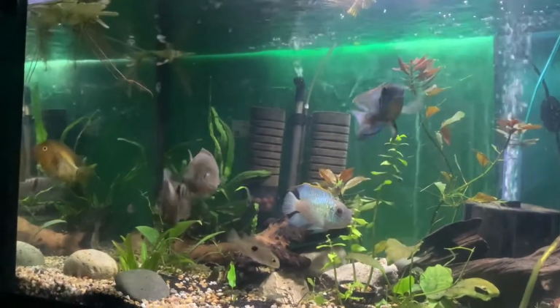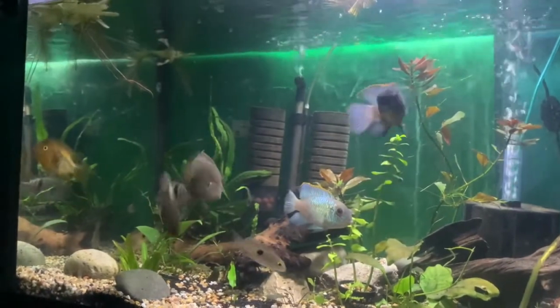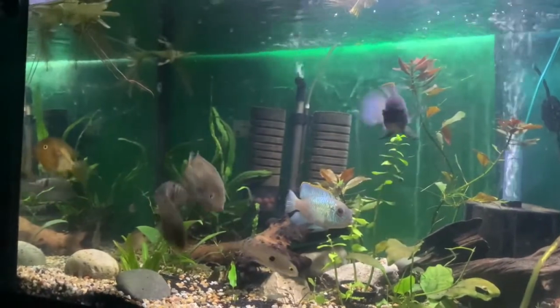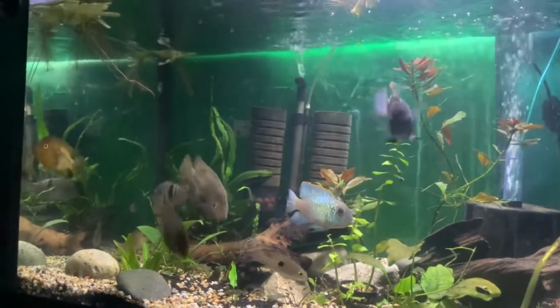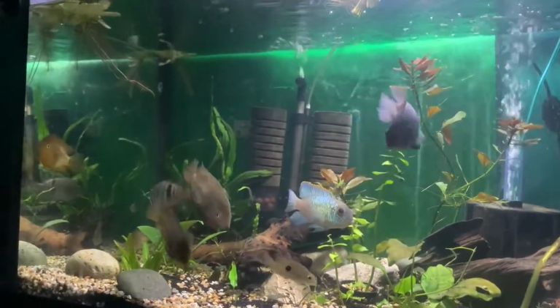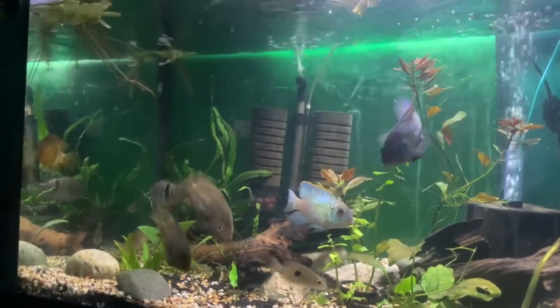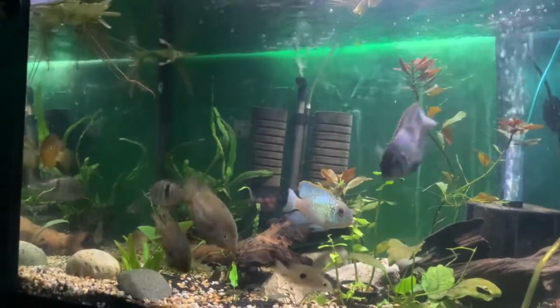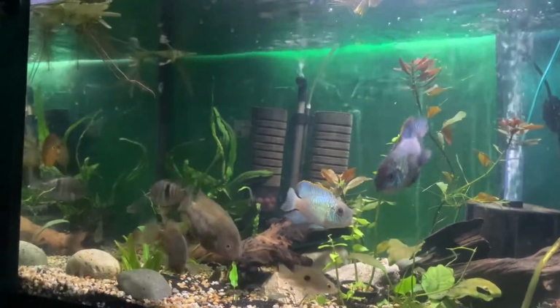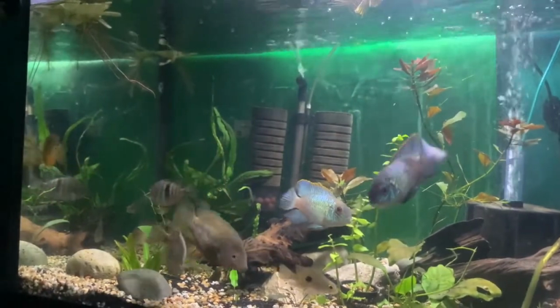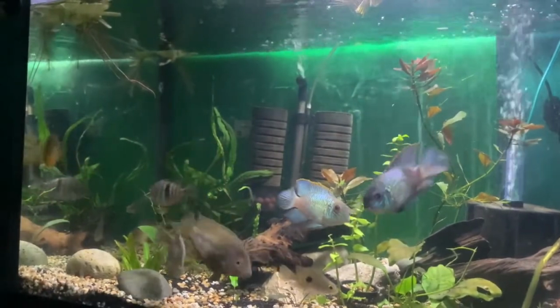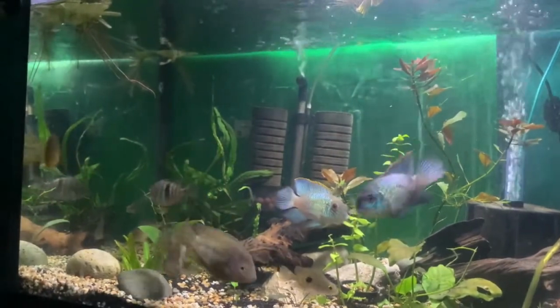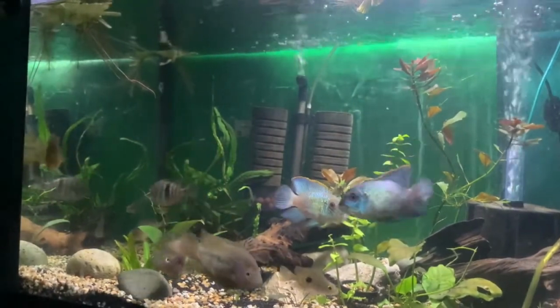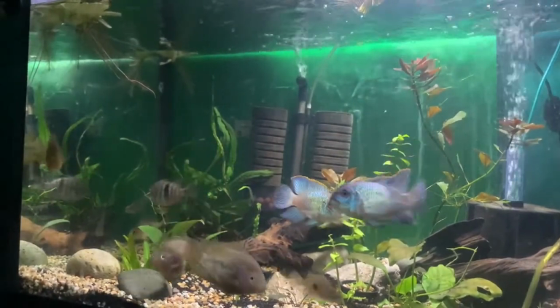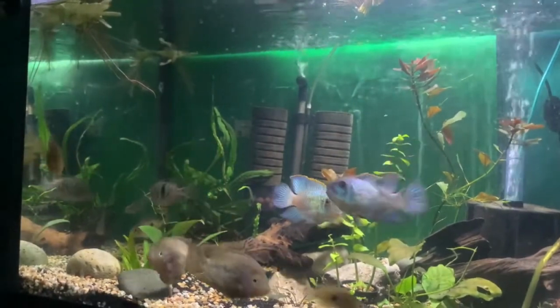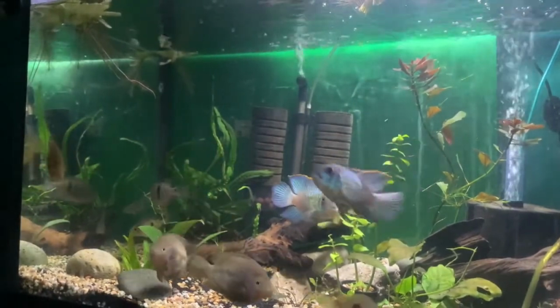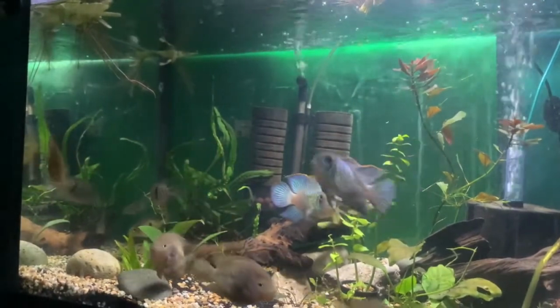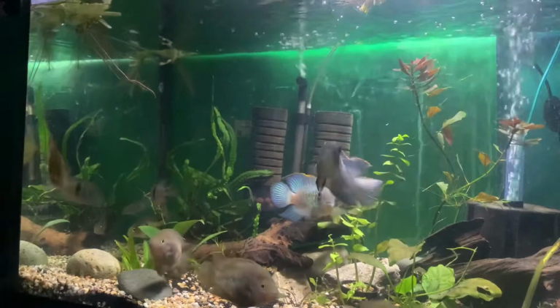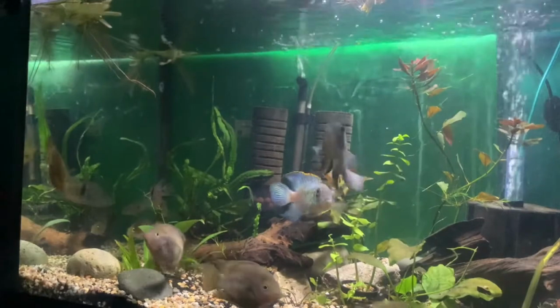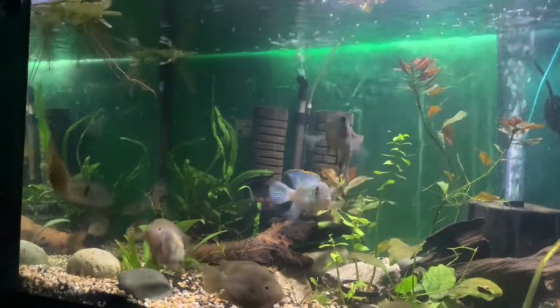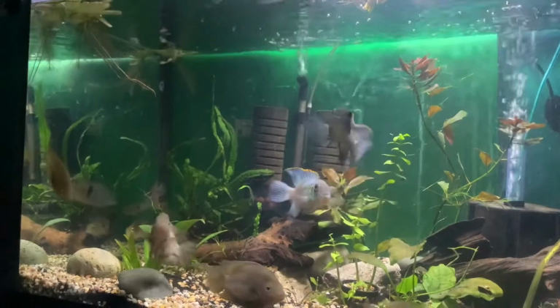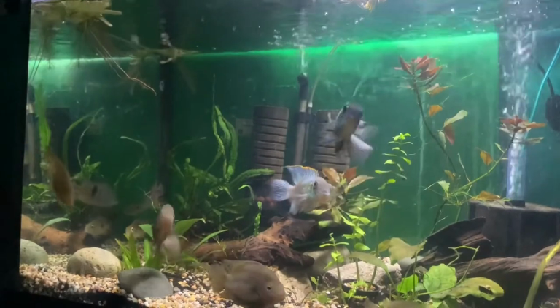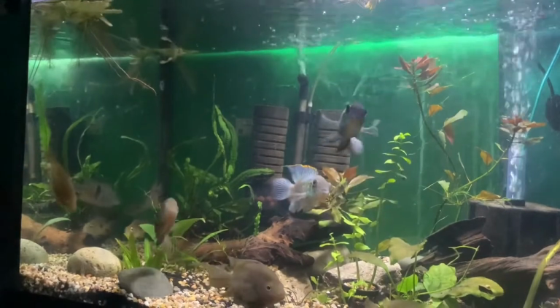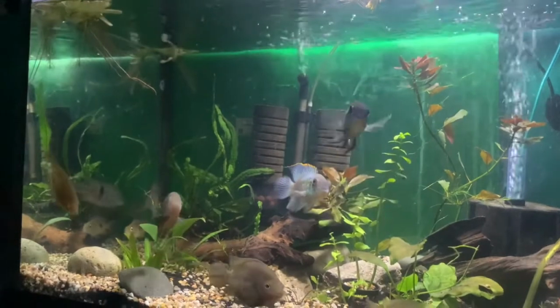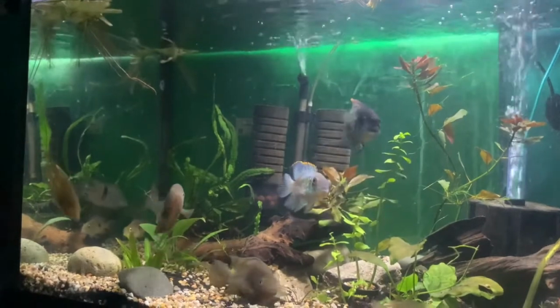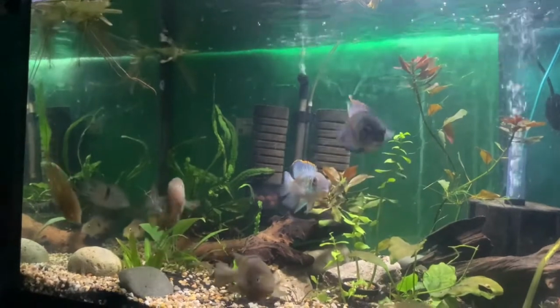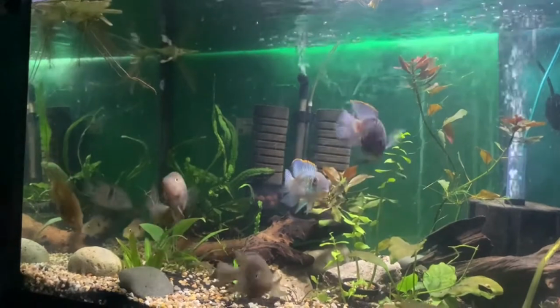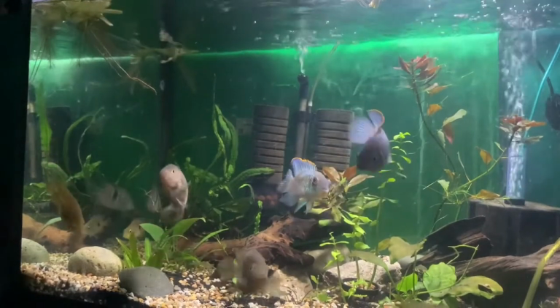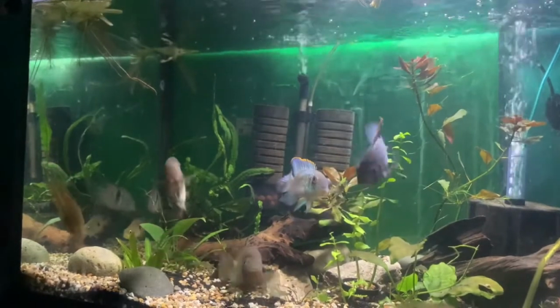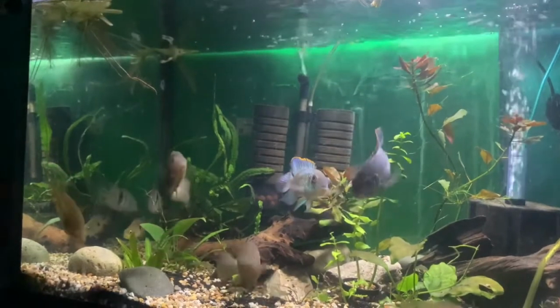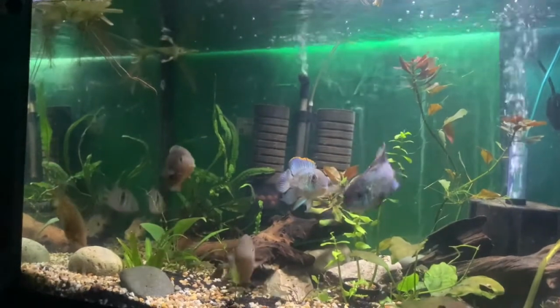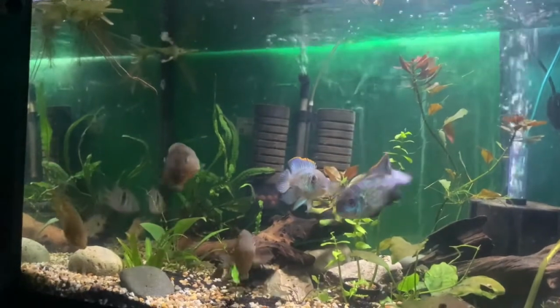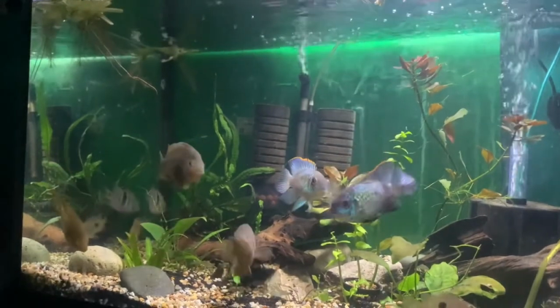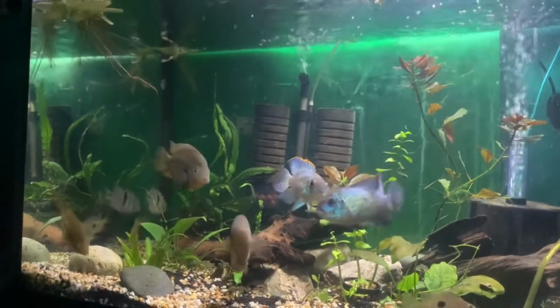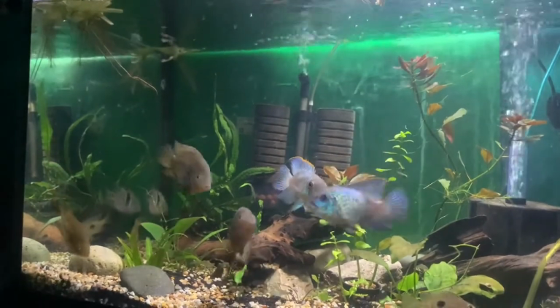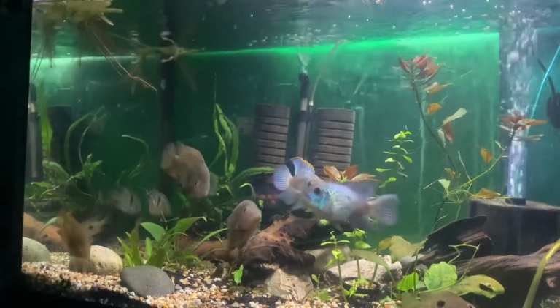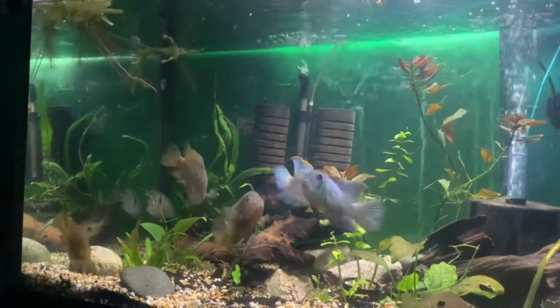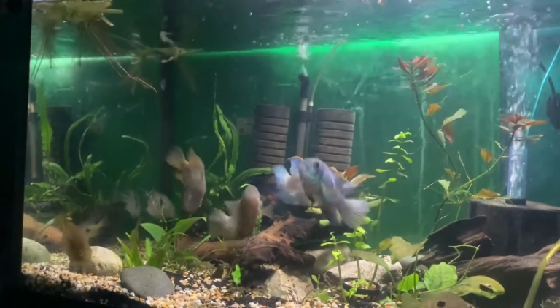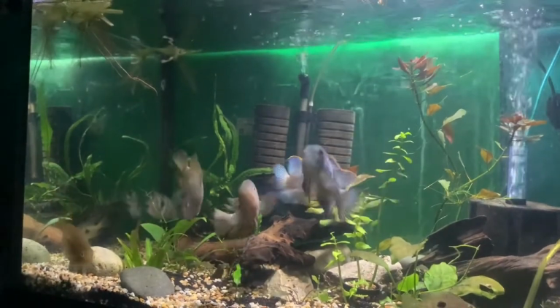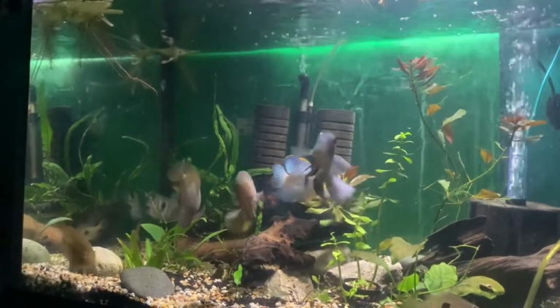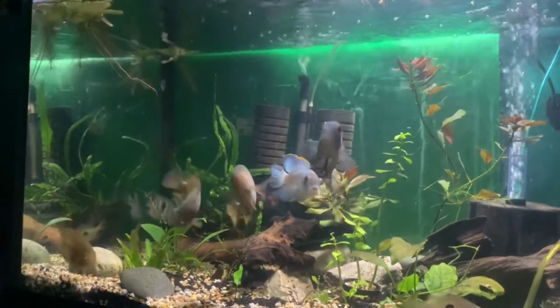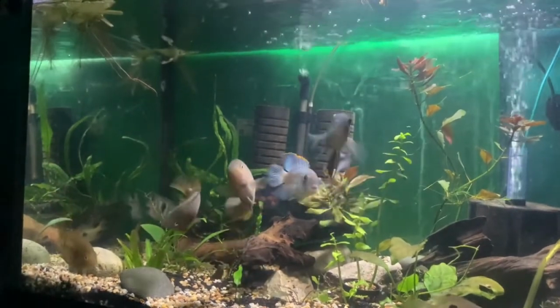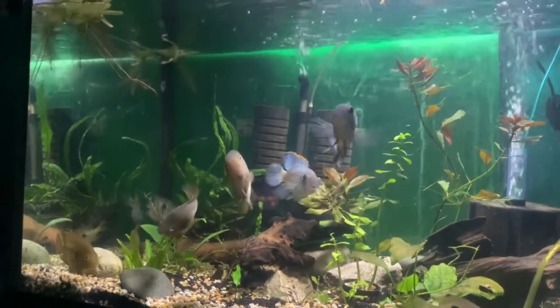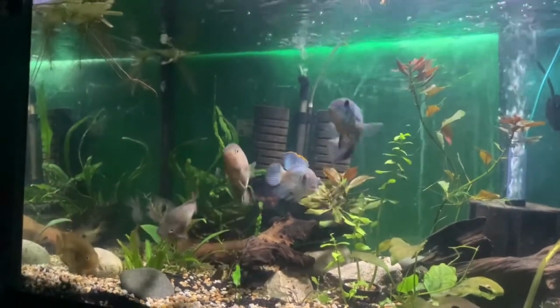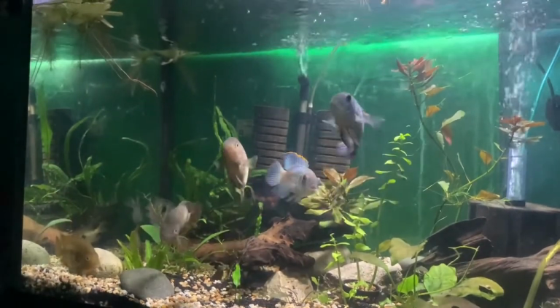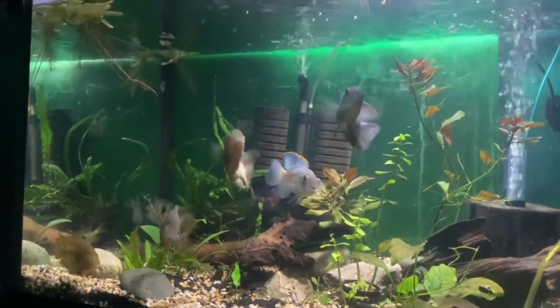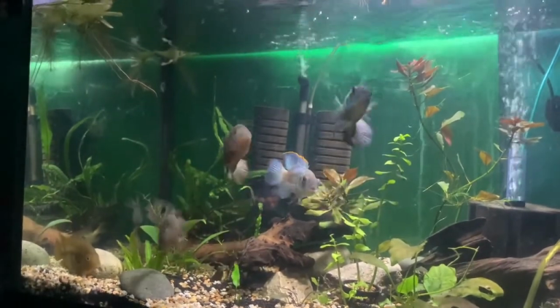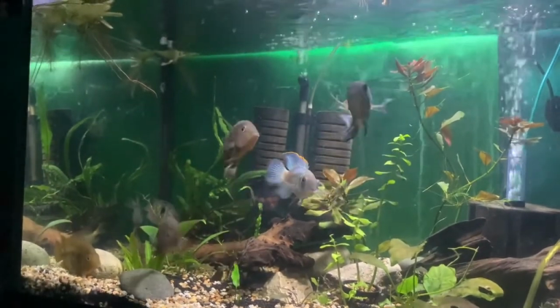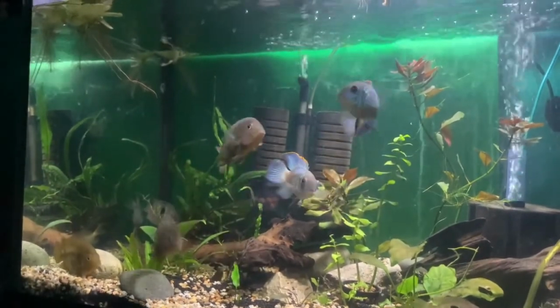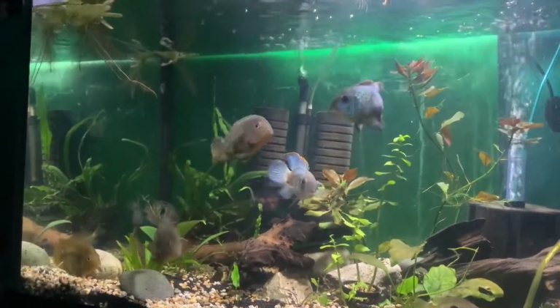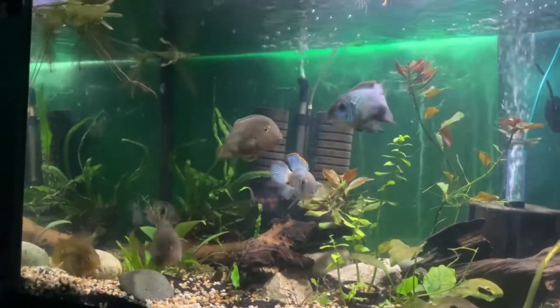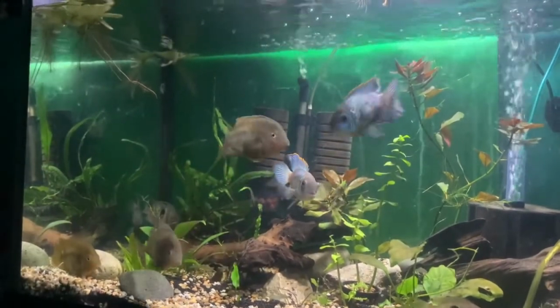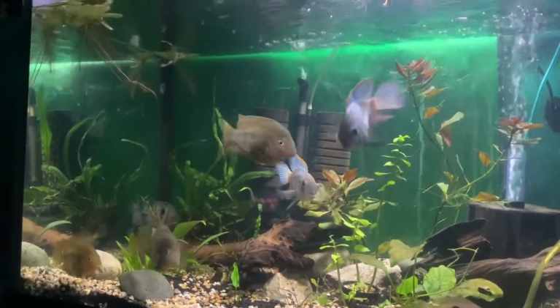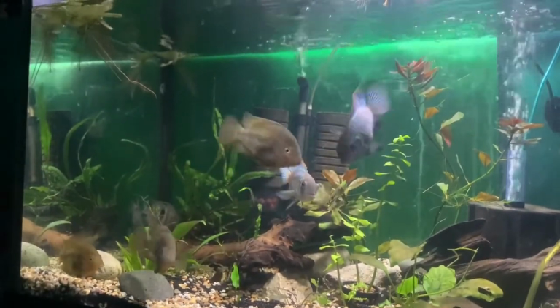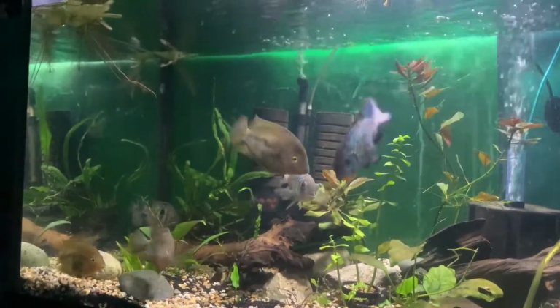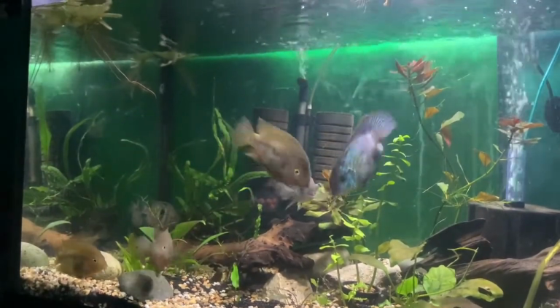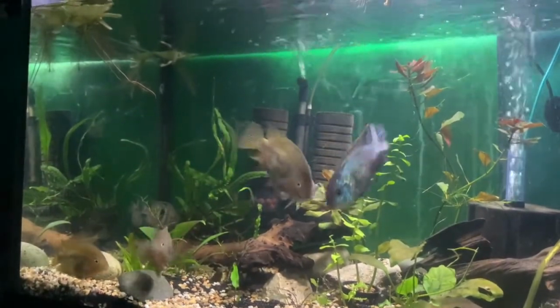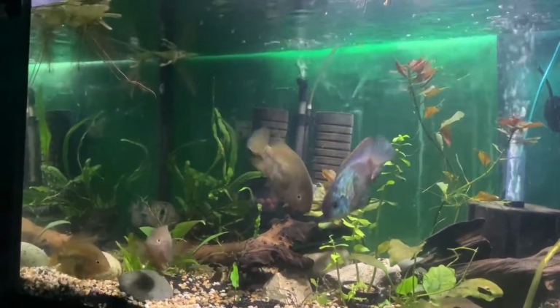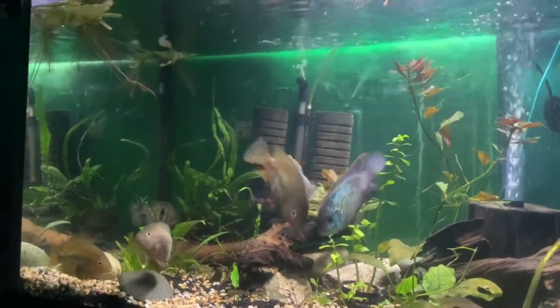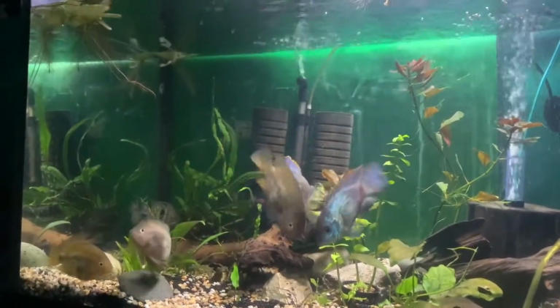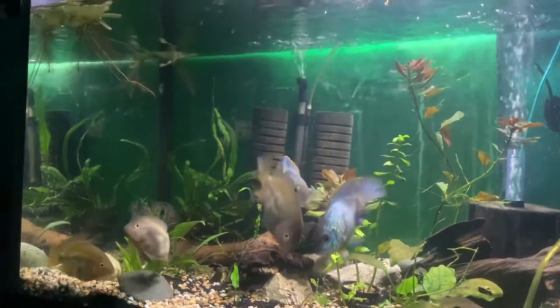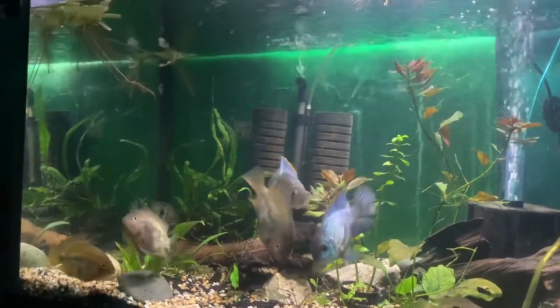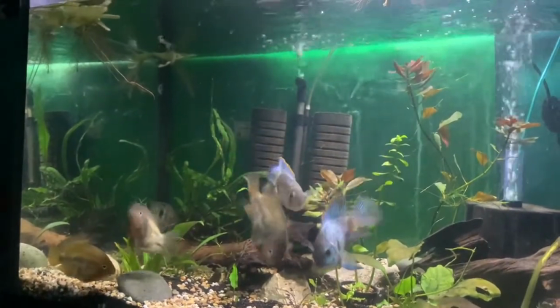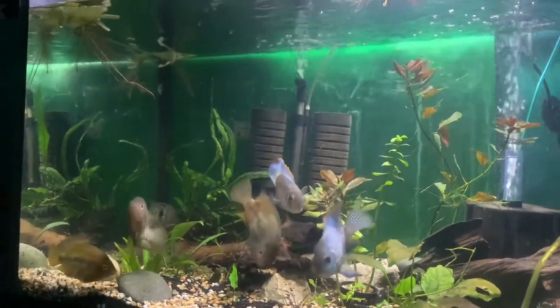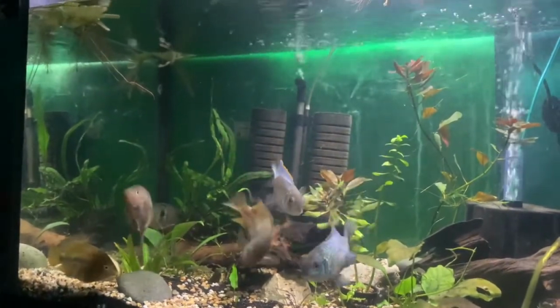I've had these guys for maybe close to two or three weeks now and everybody's doing good.